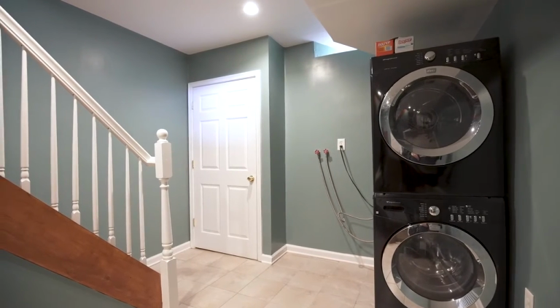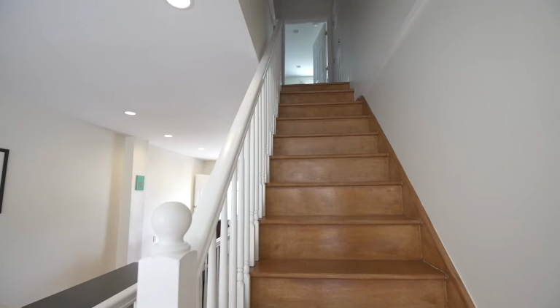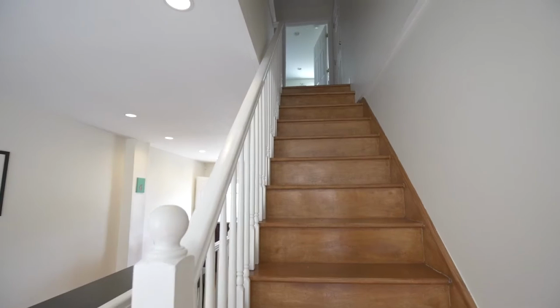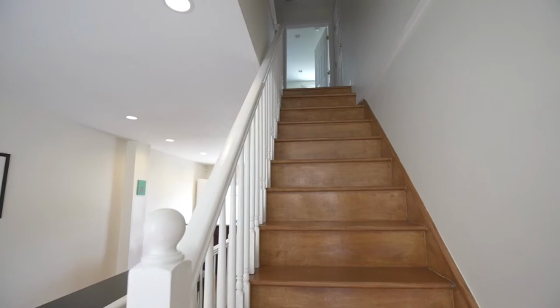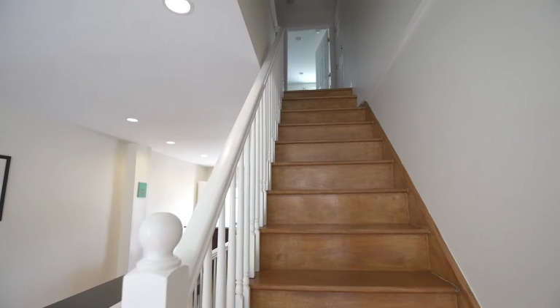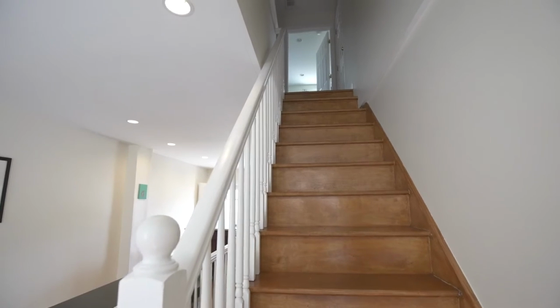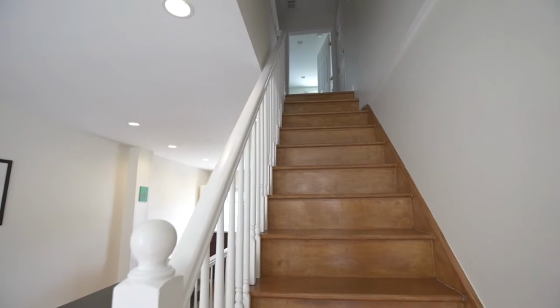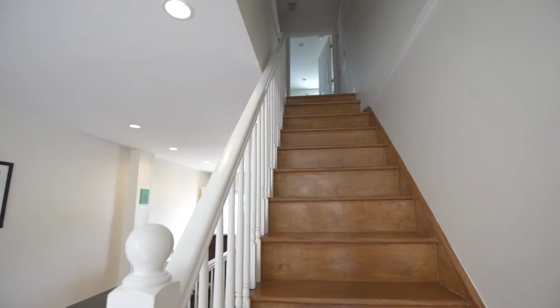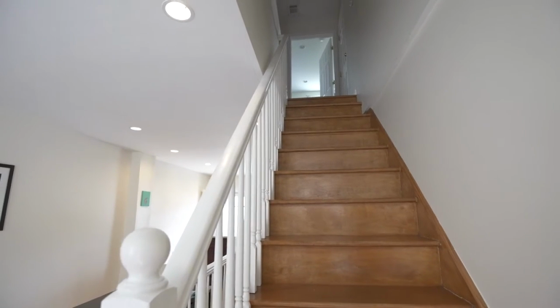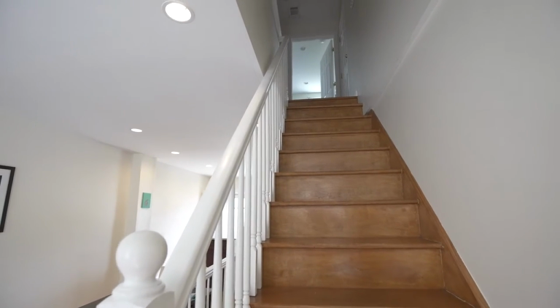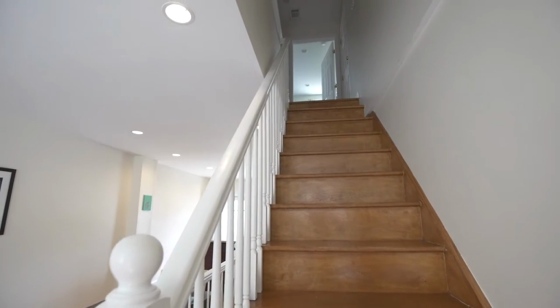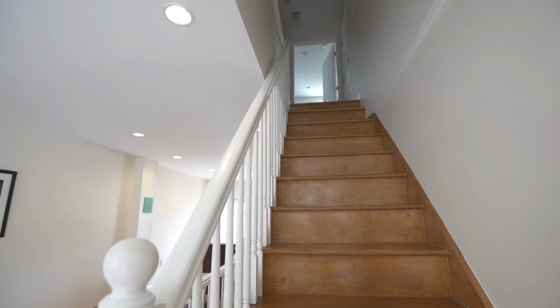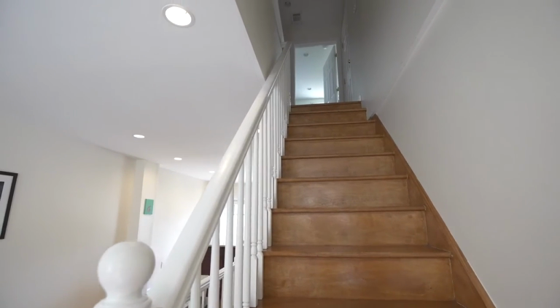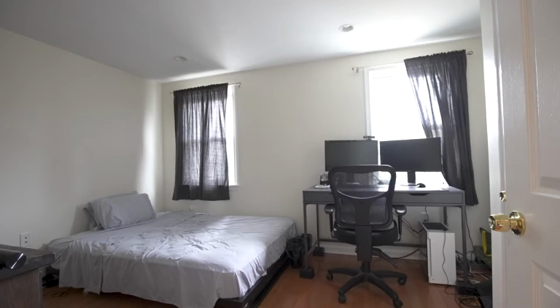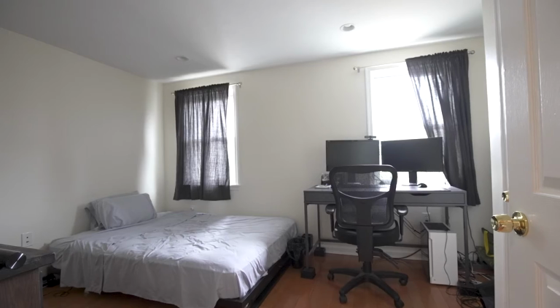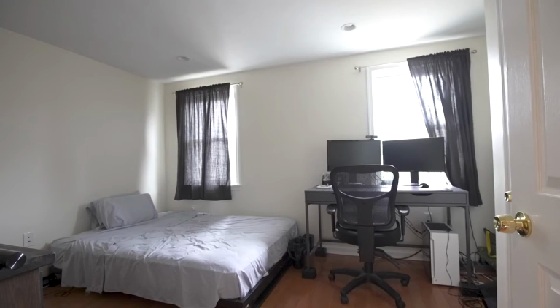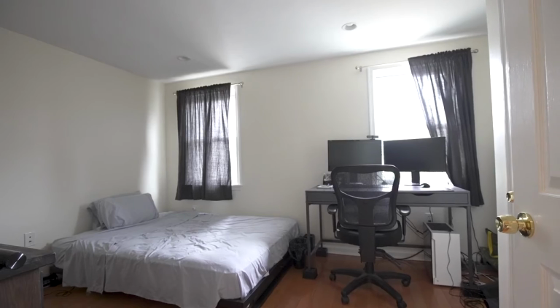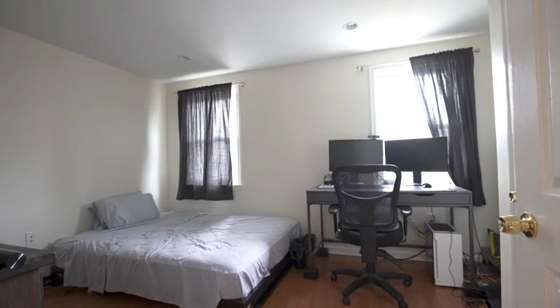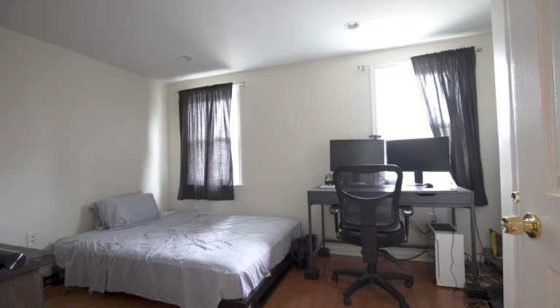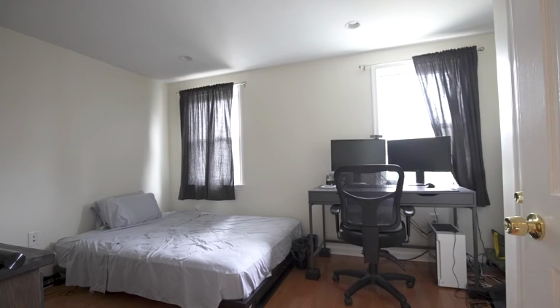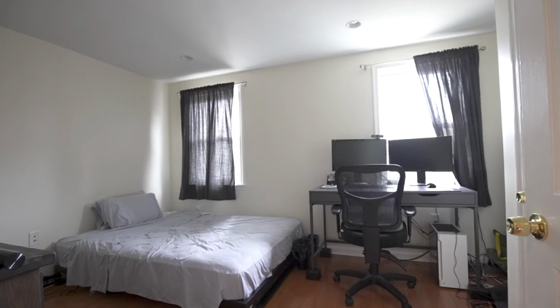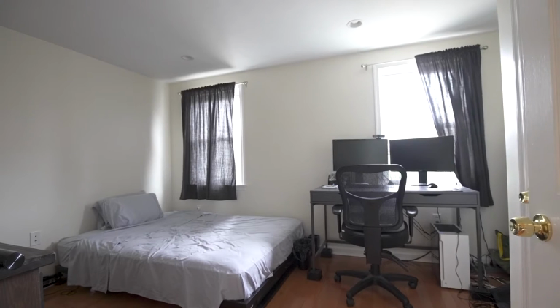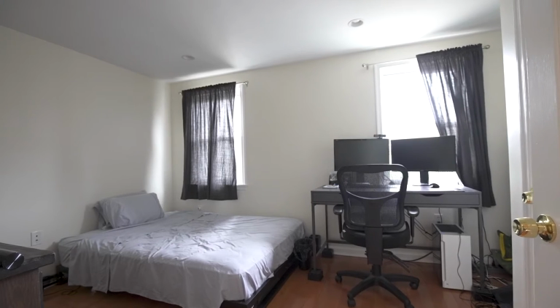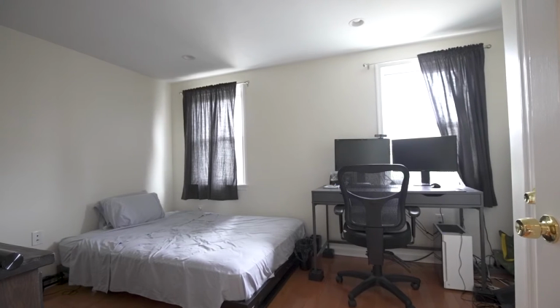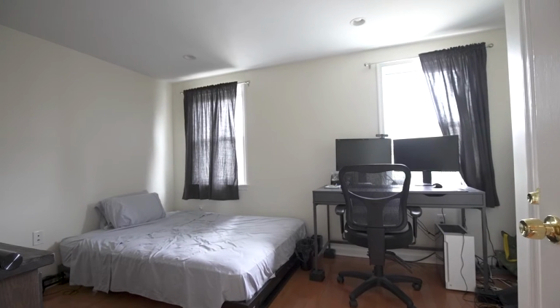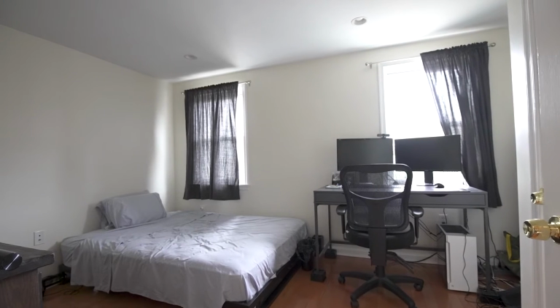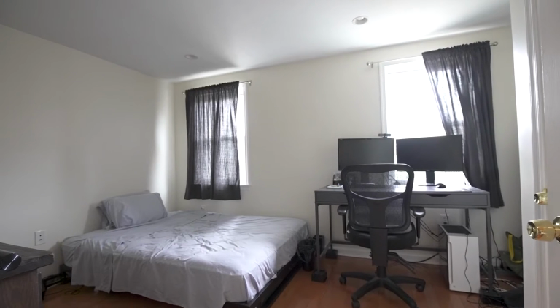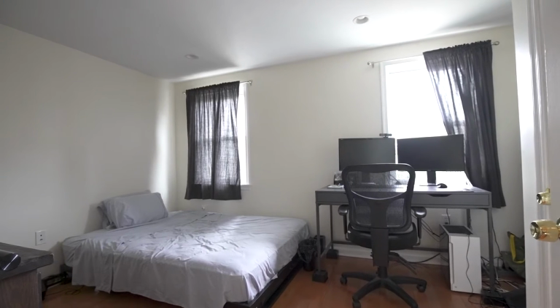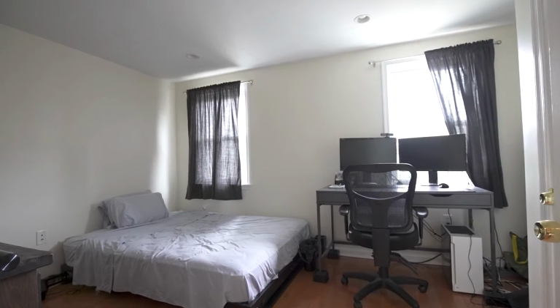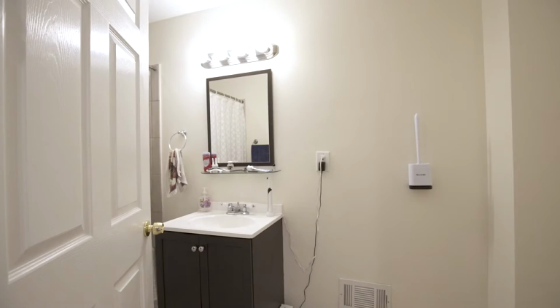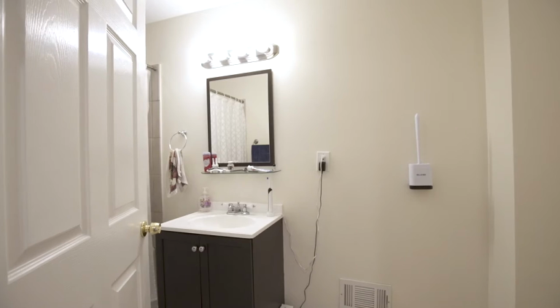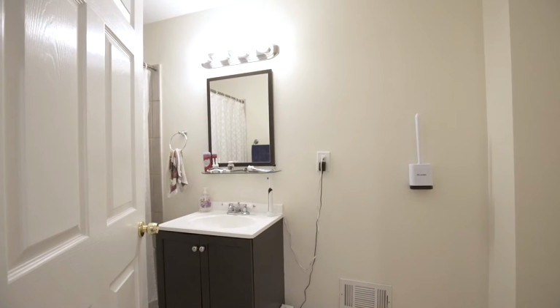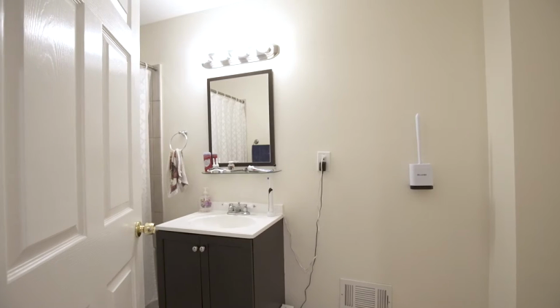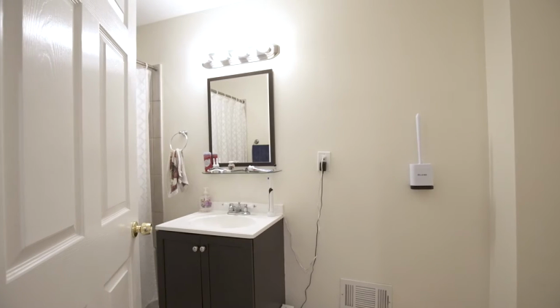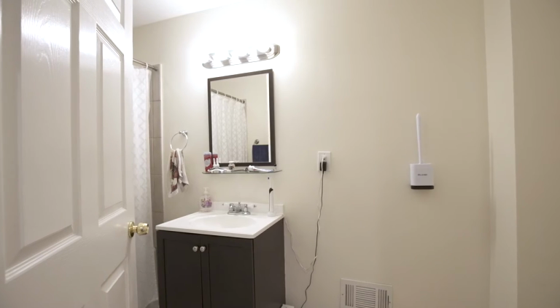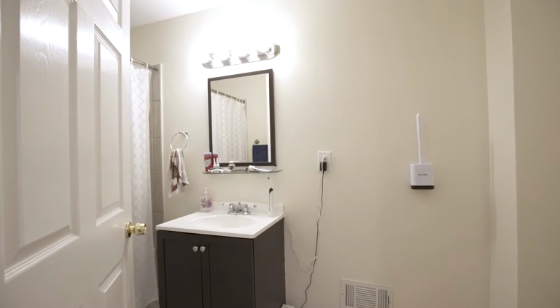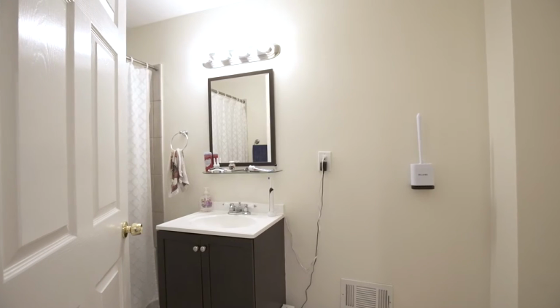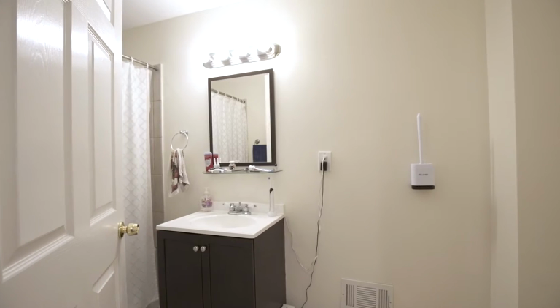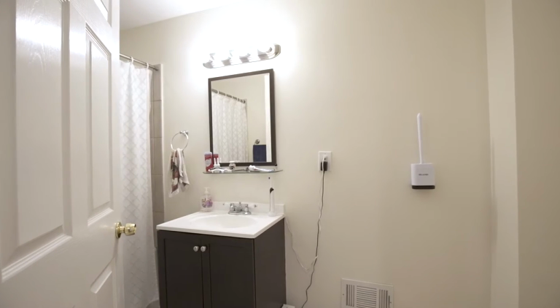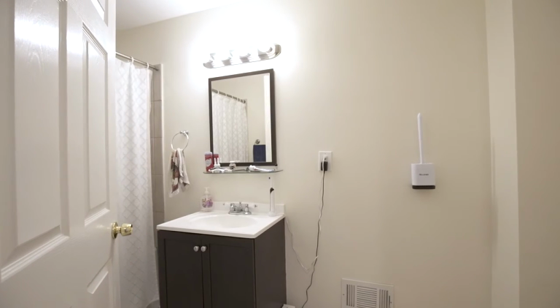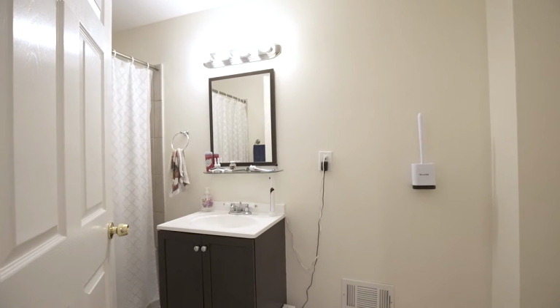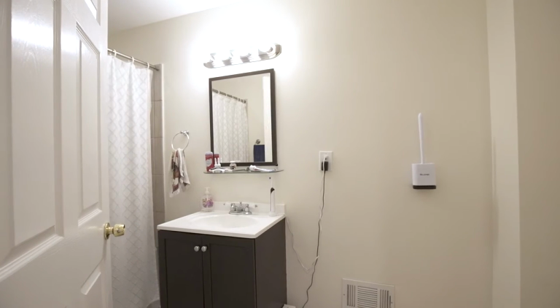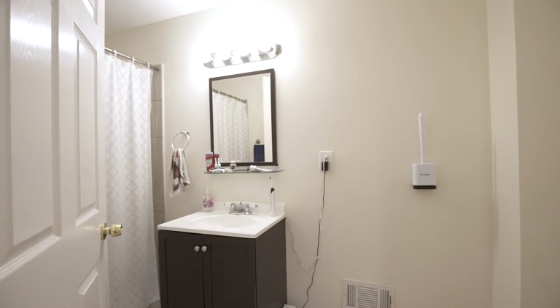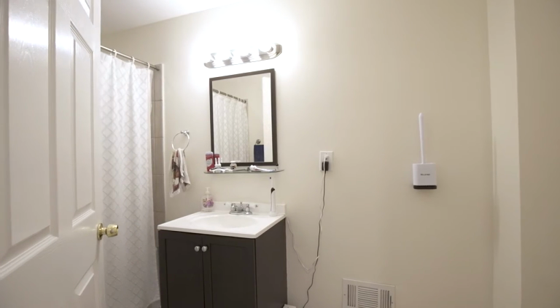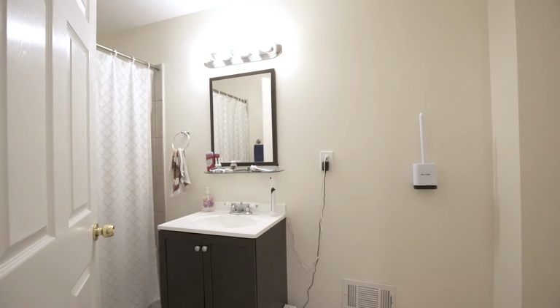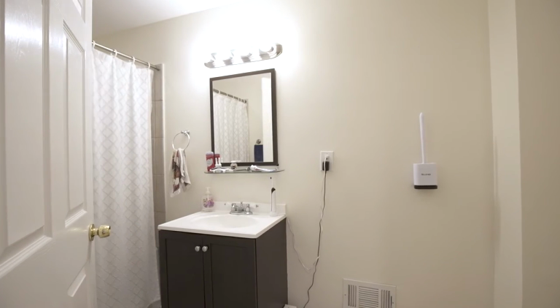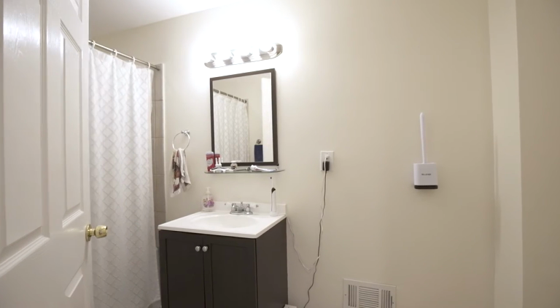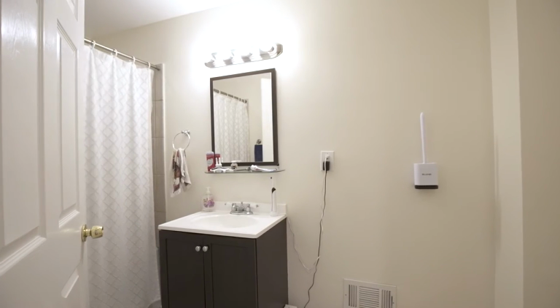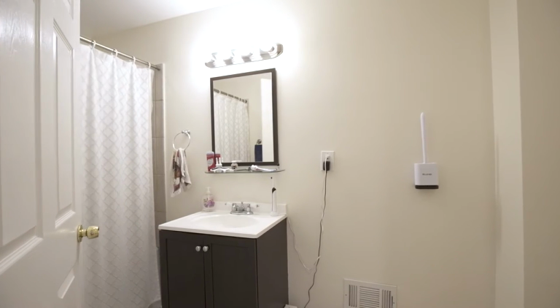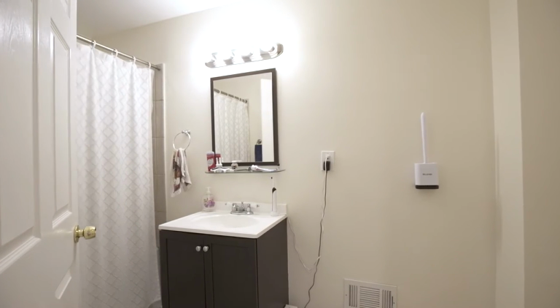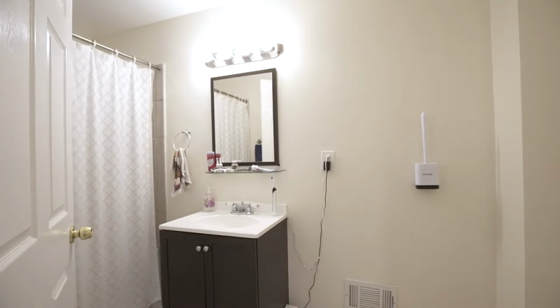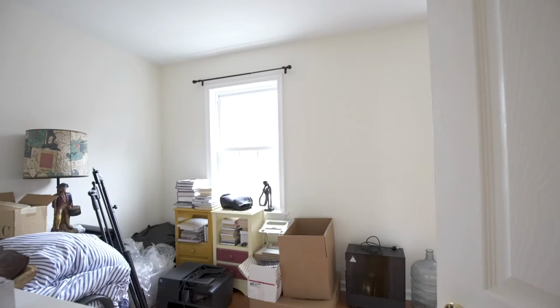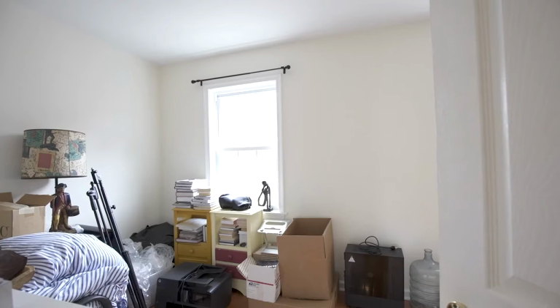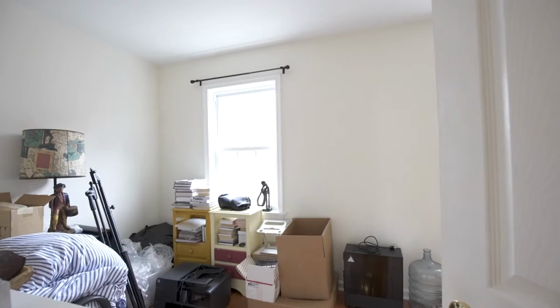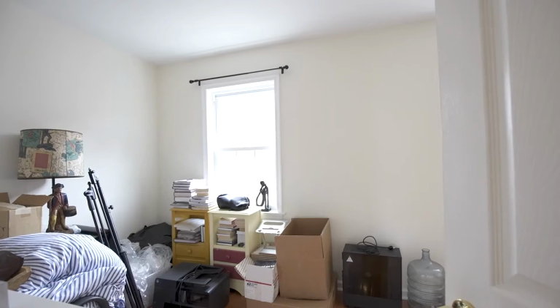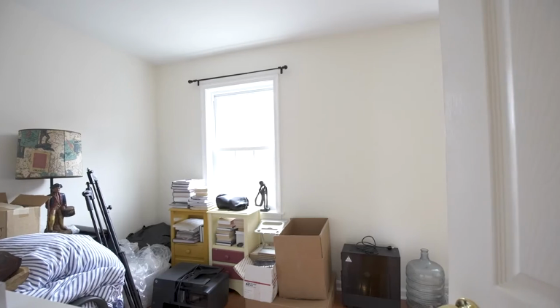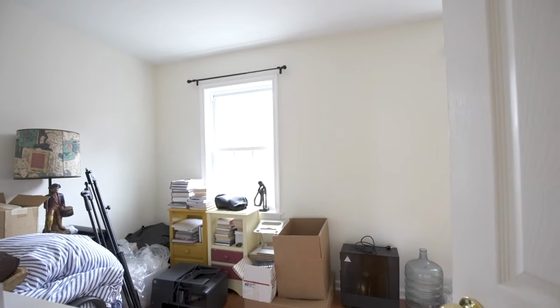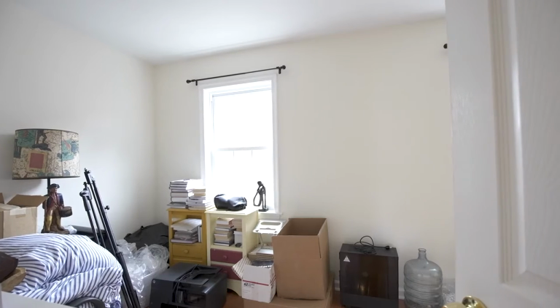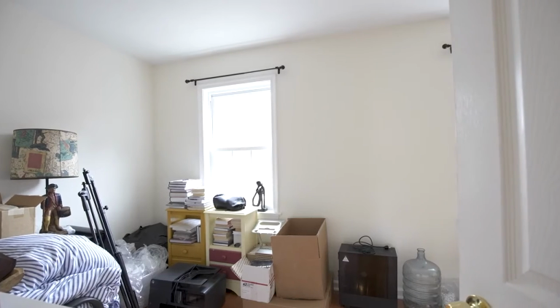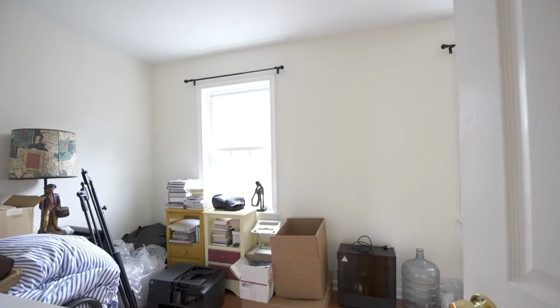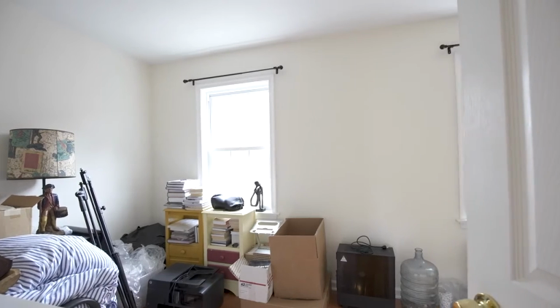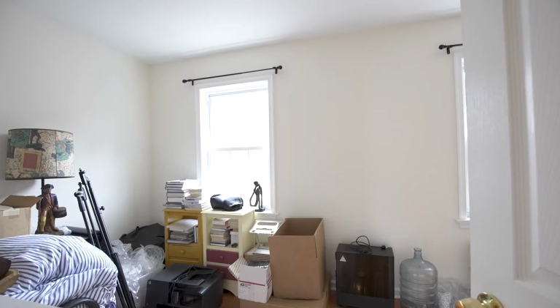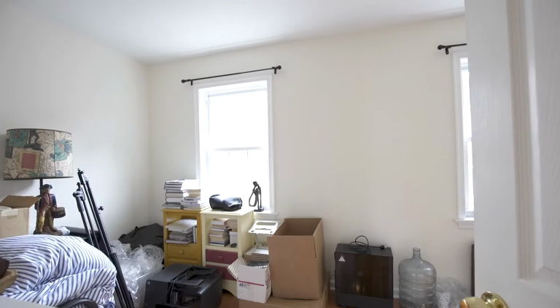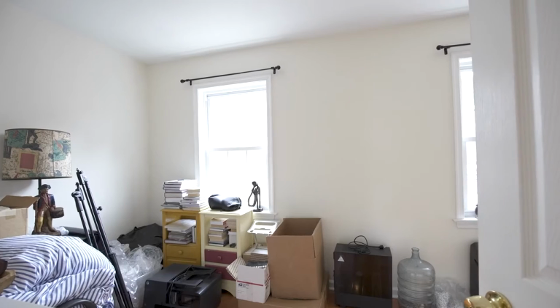The second floor consists of a bedroom in the rear, a full bathroom in the hallway, and an additional bedroom in the front.